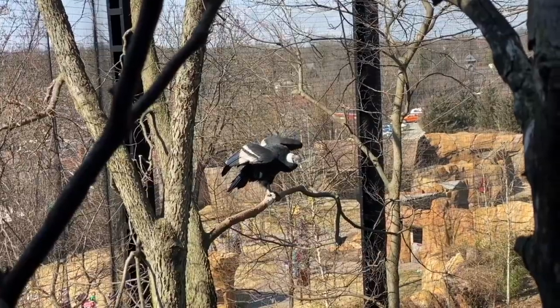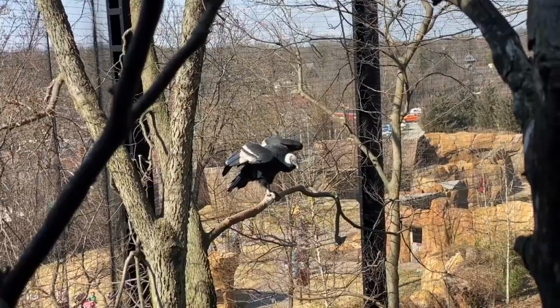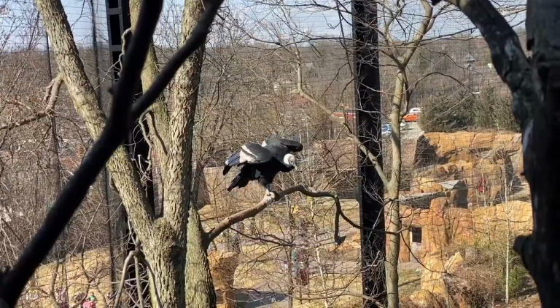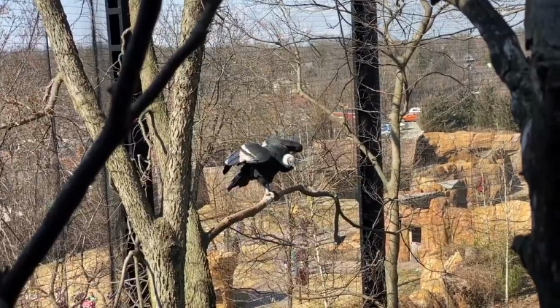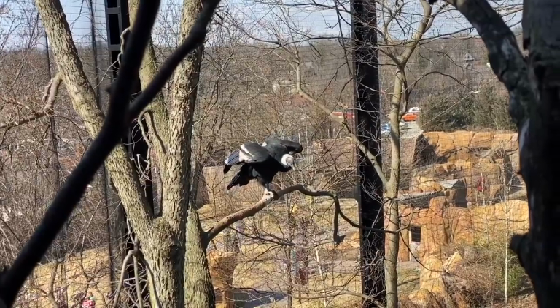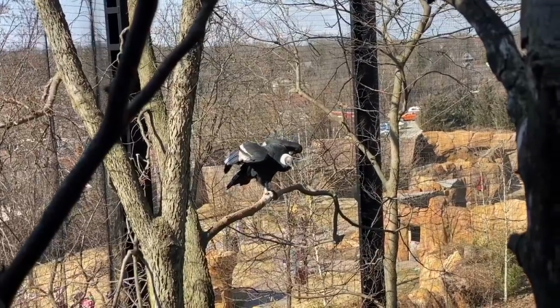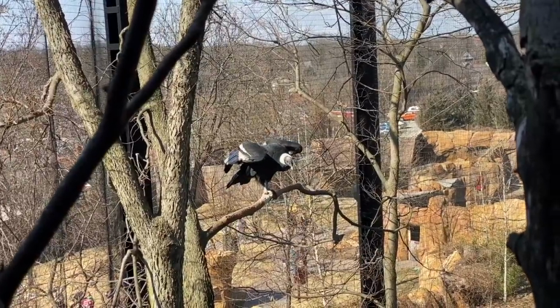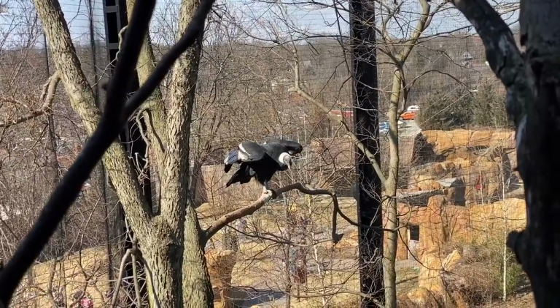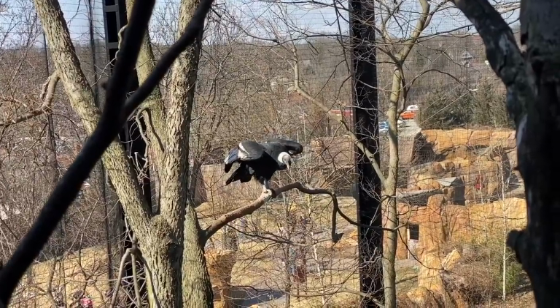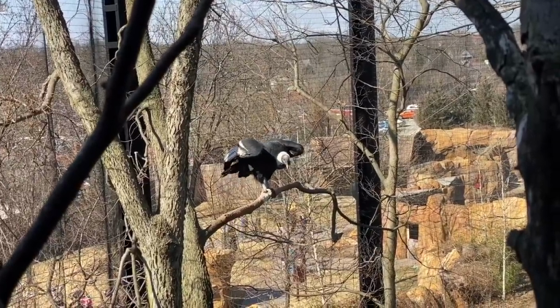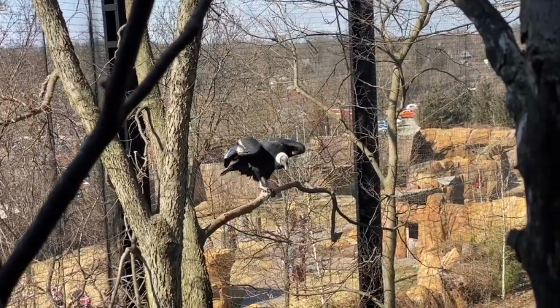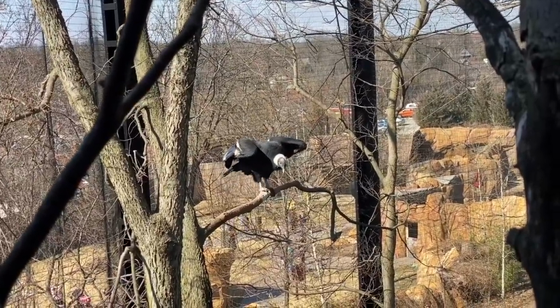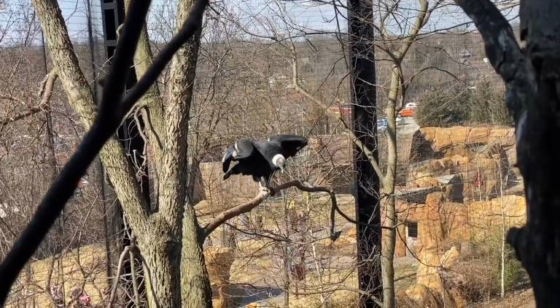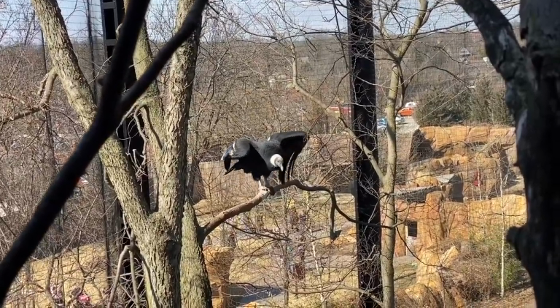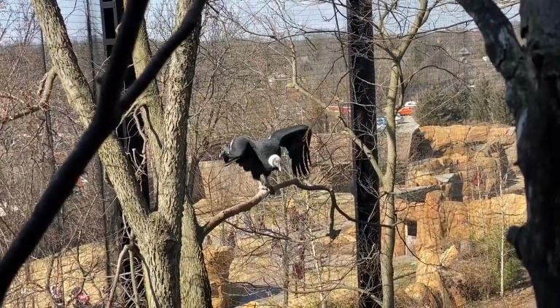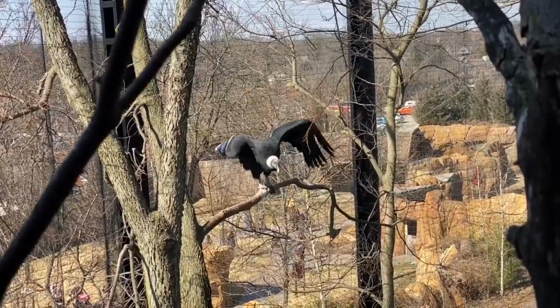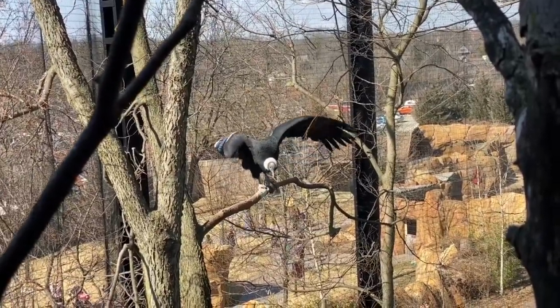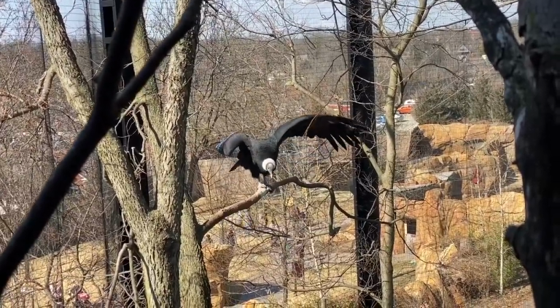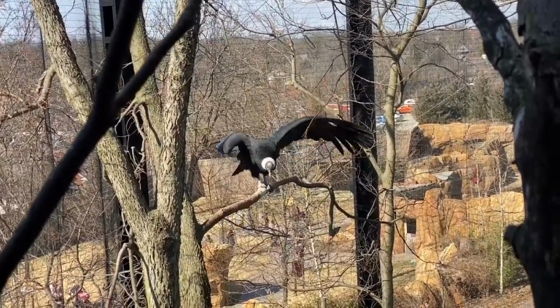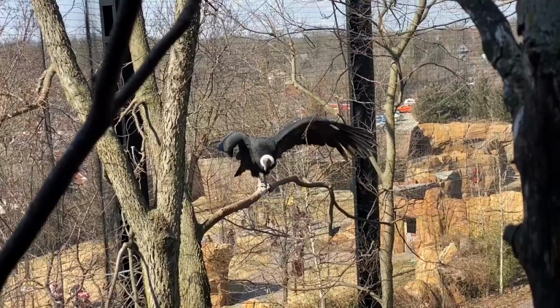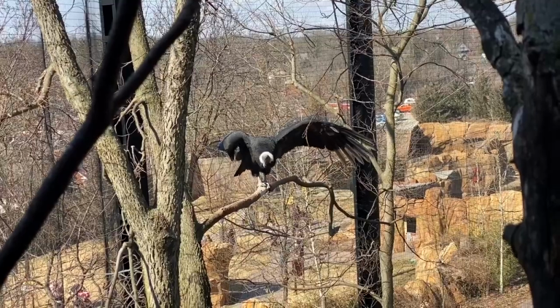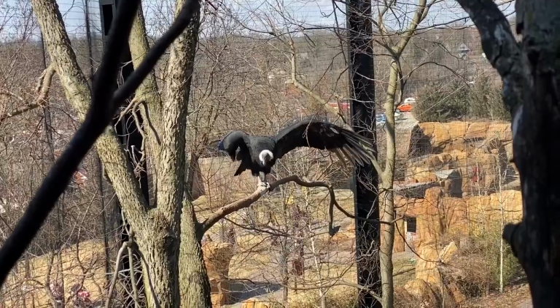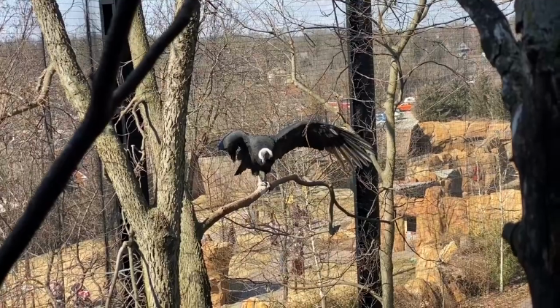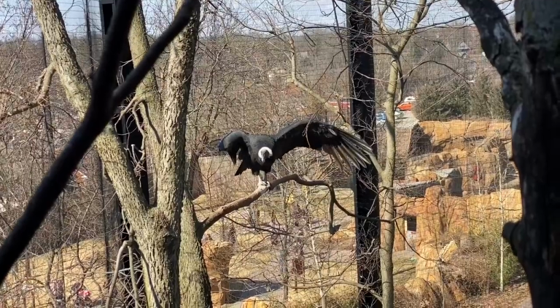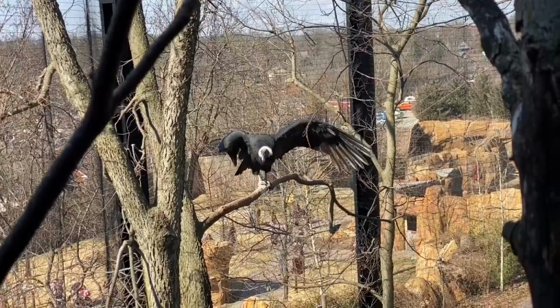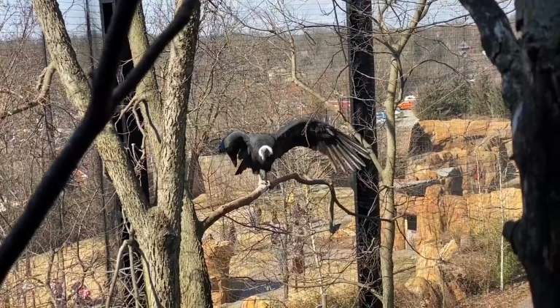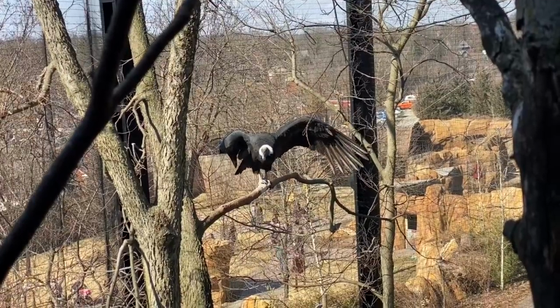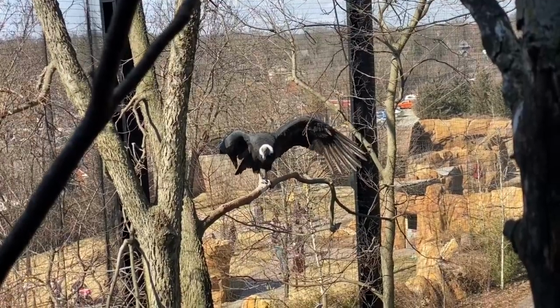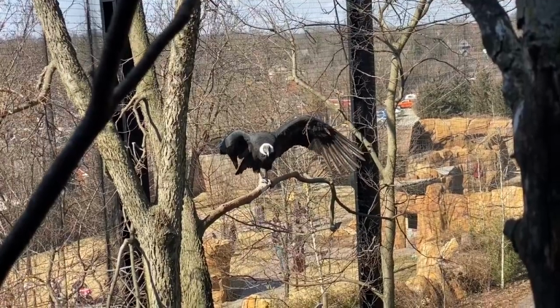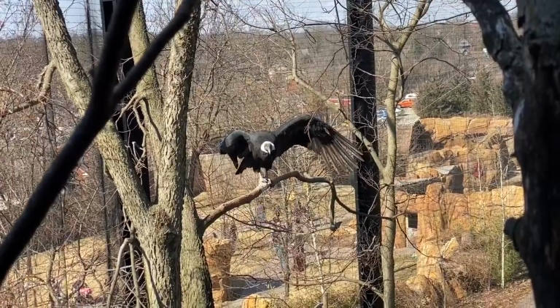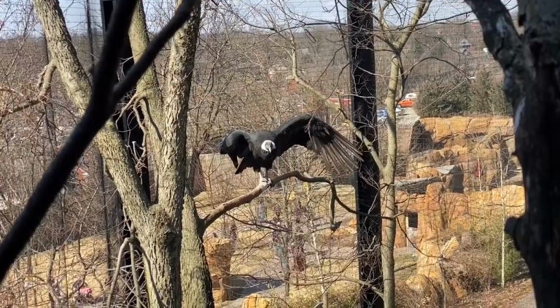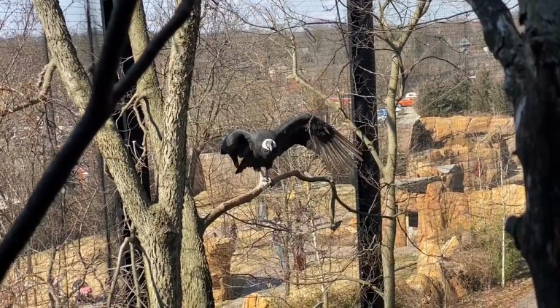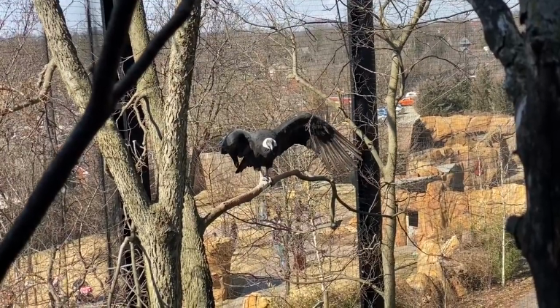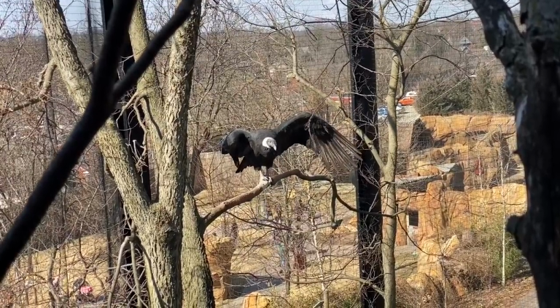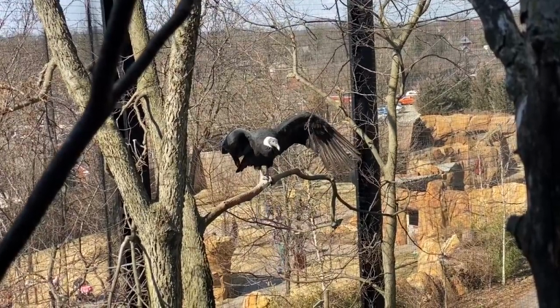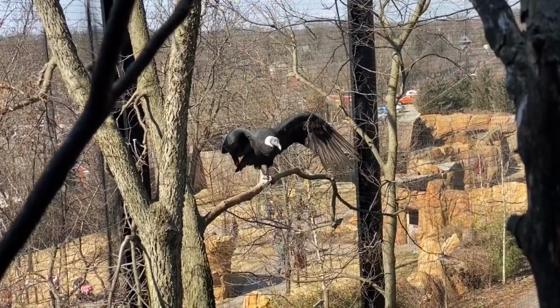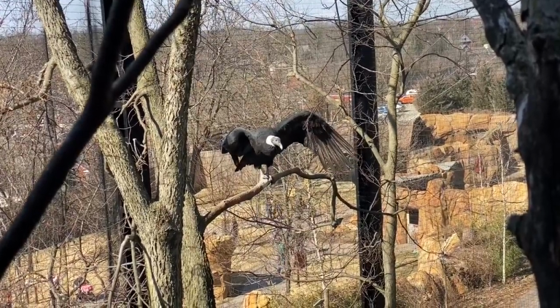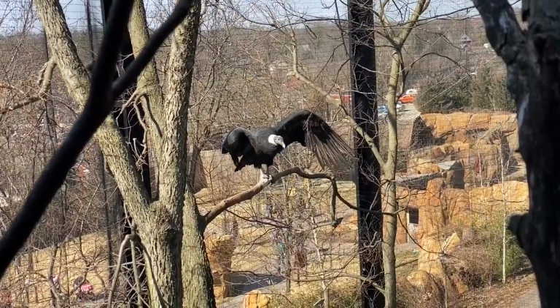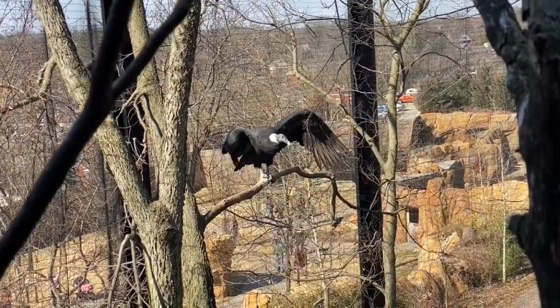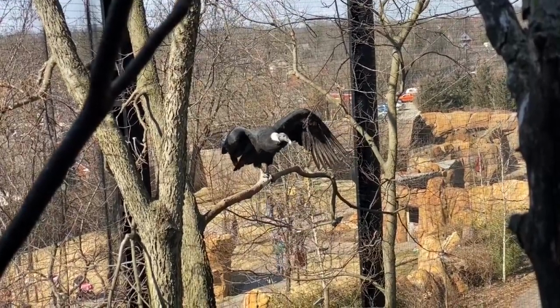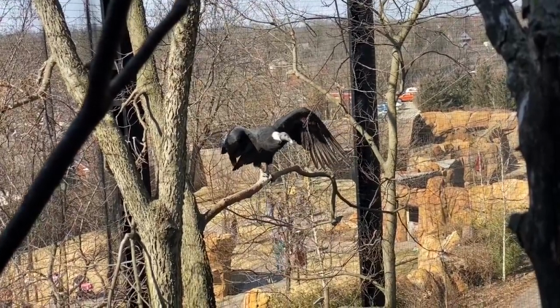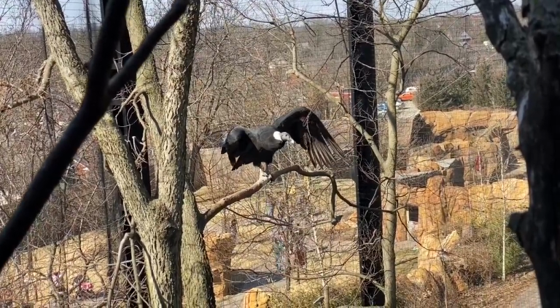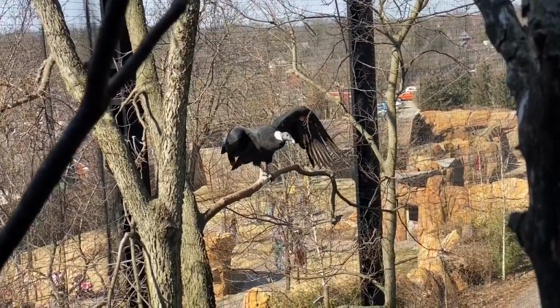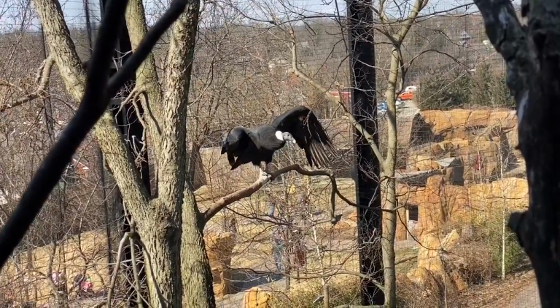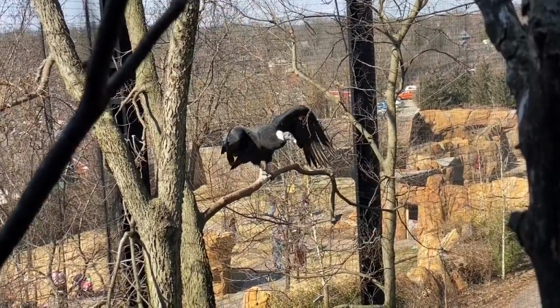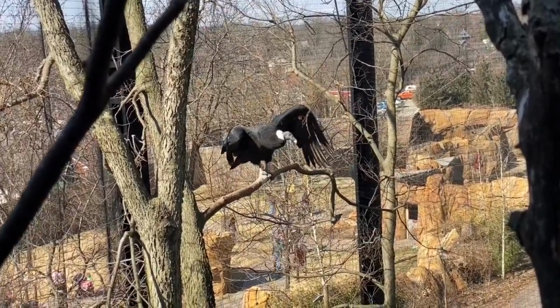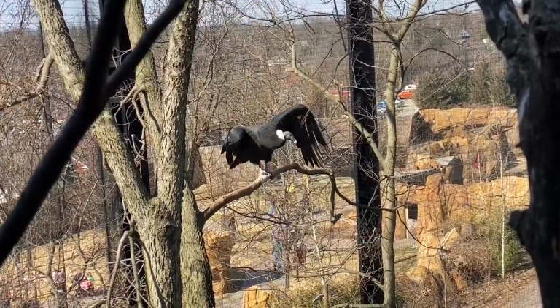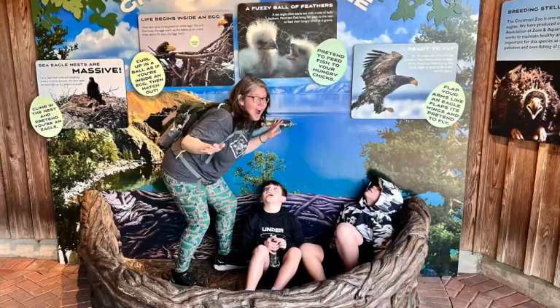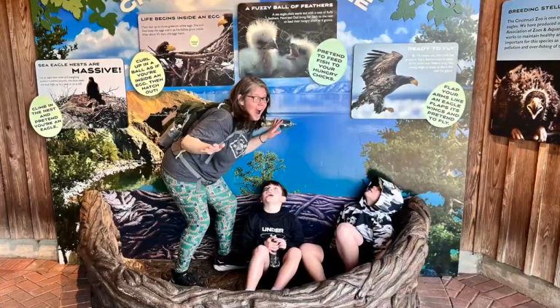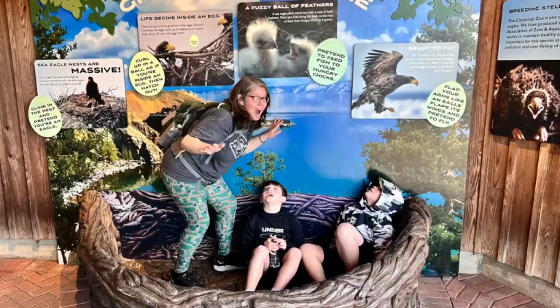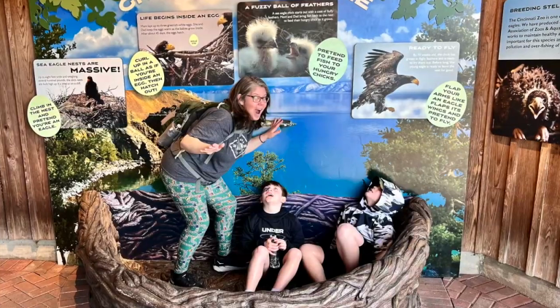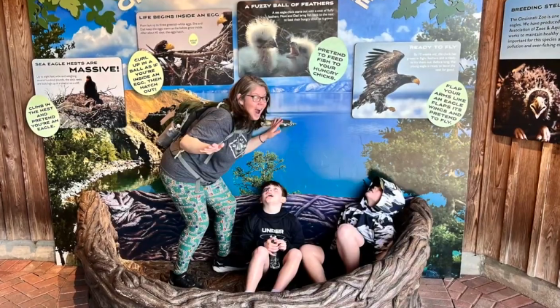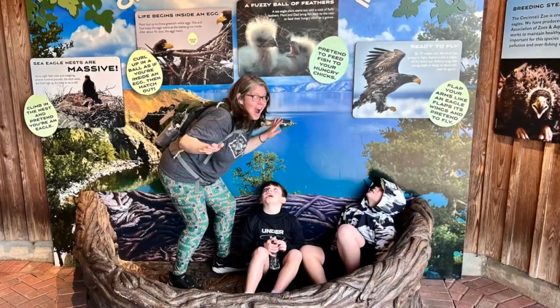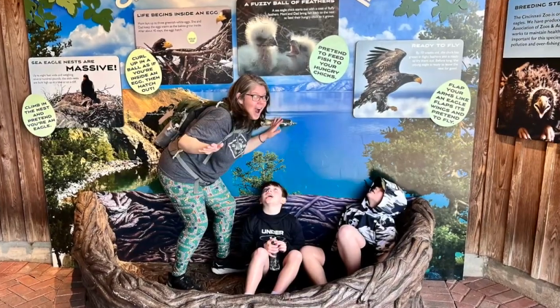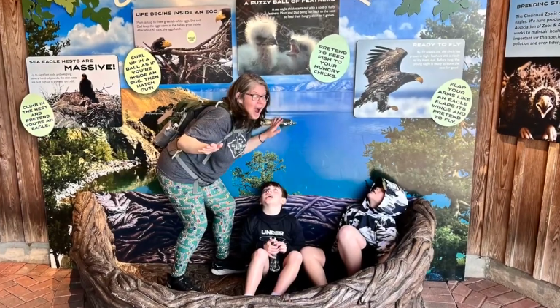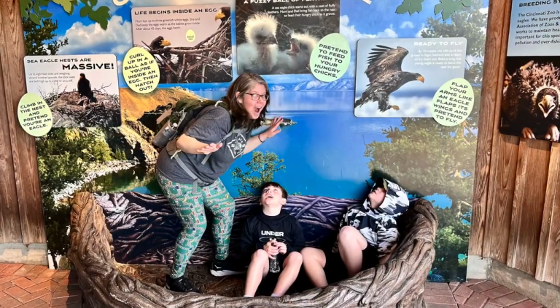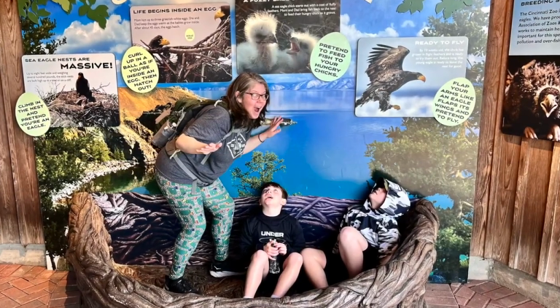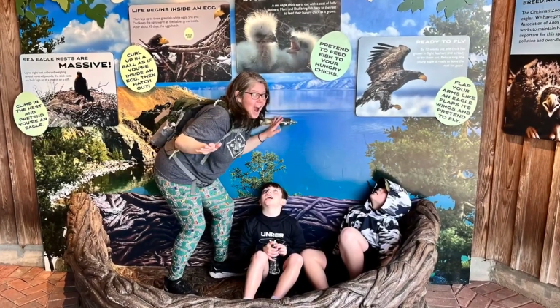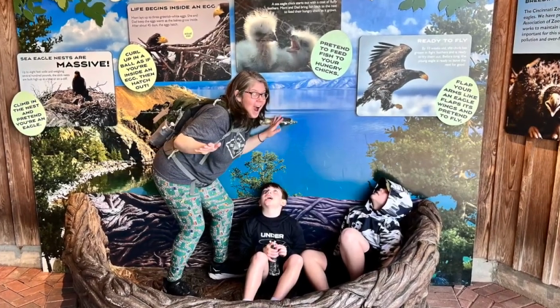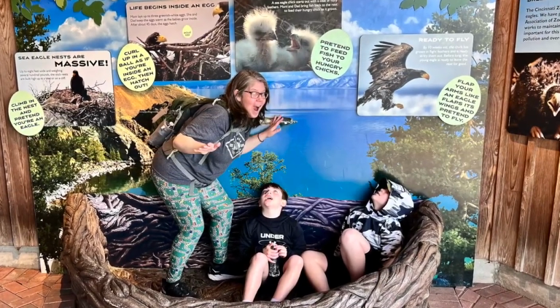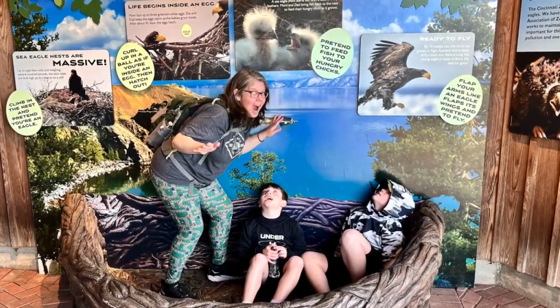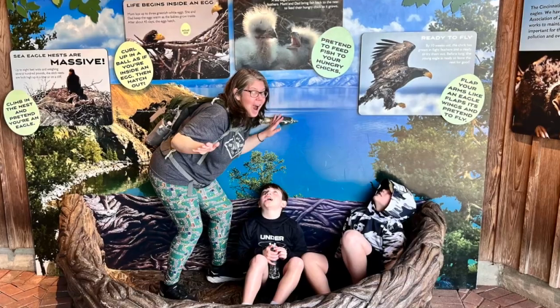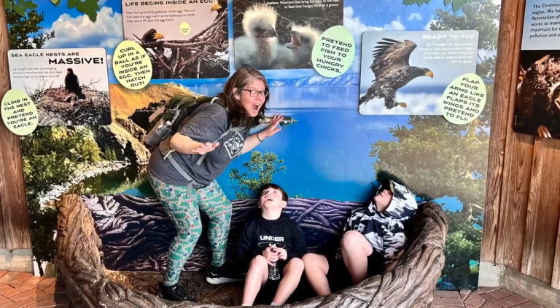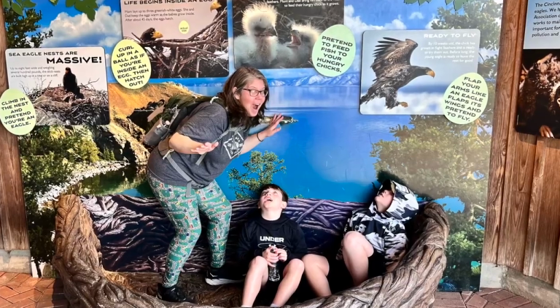This is a stellar sea eagle. It's native to northern Asia and it's enormous — the nests can be up to eight feet across.